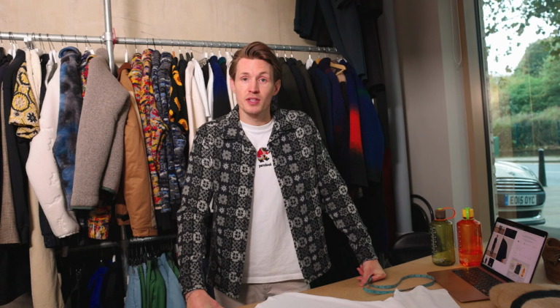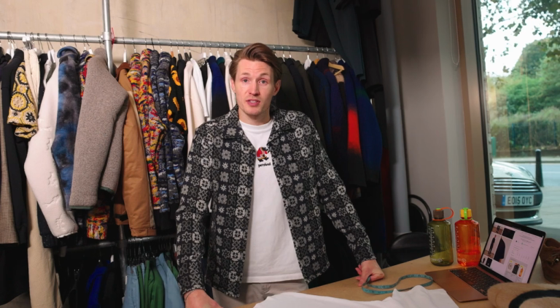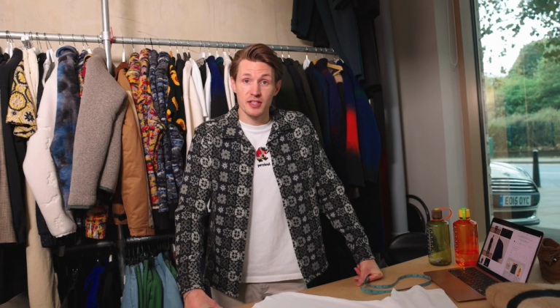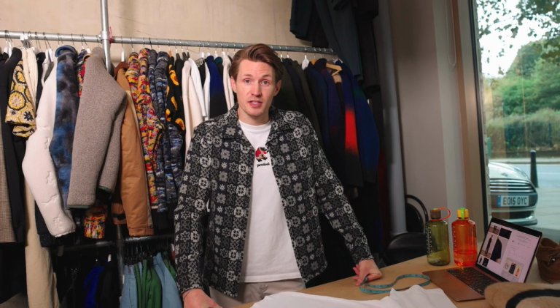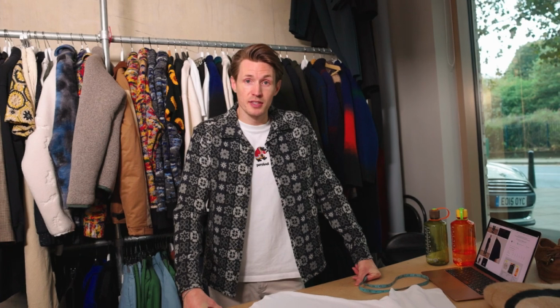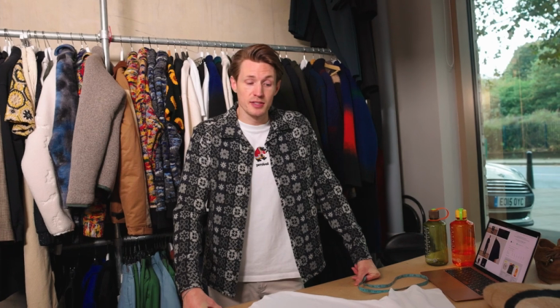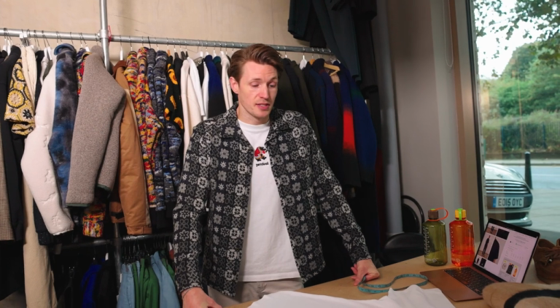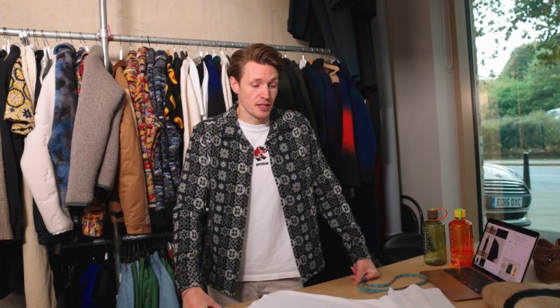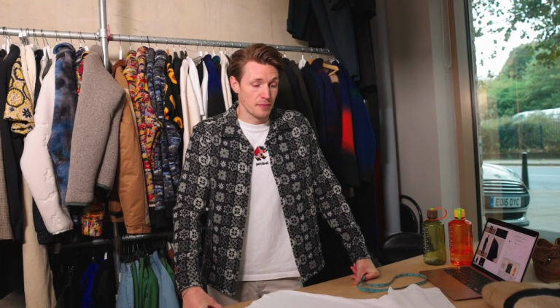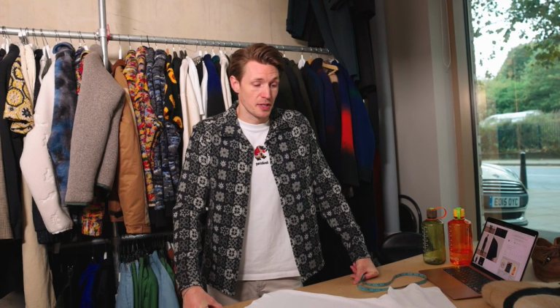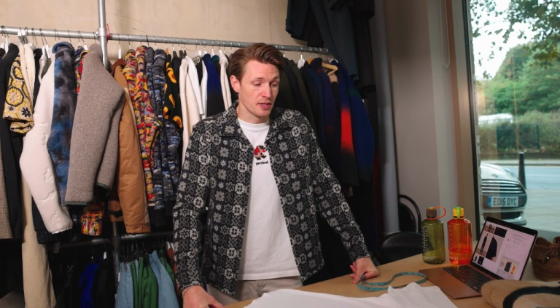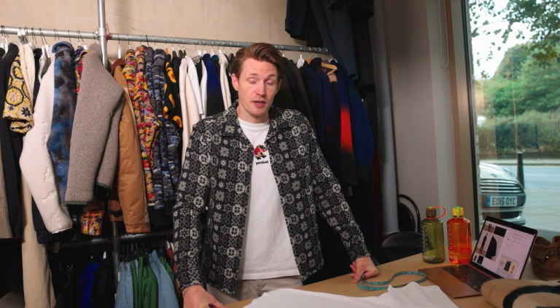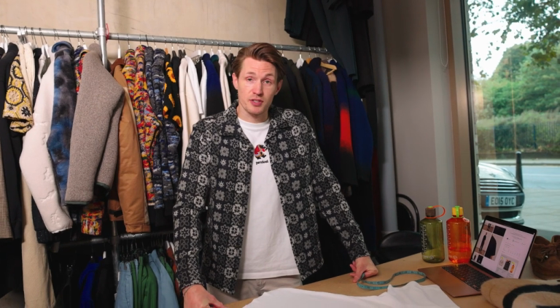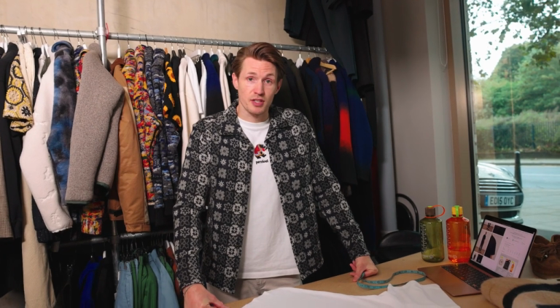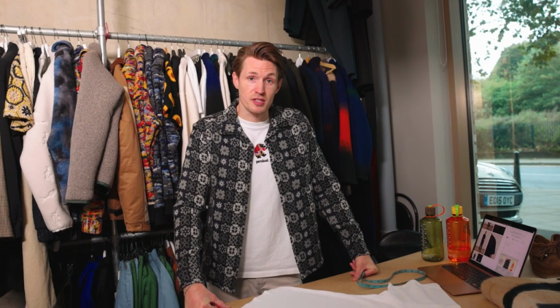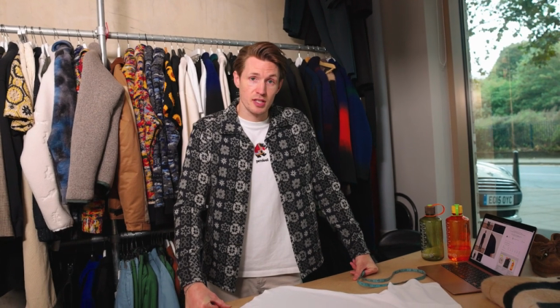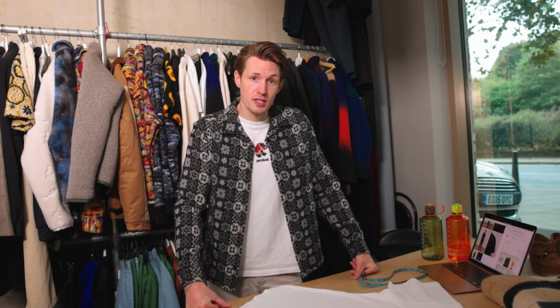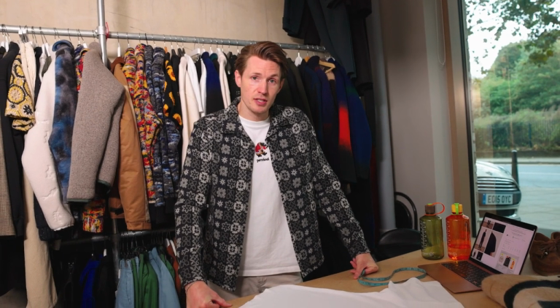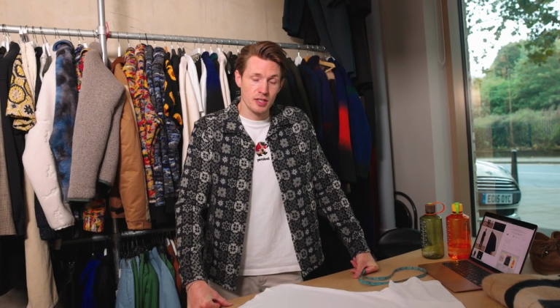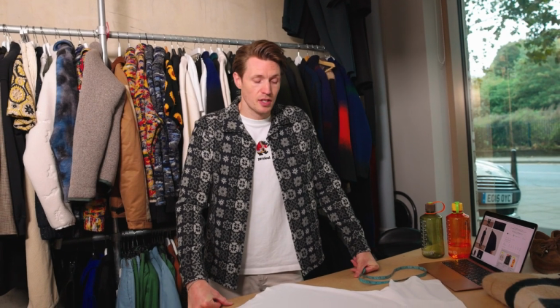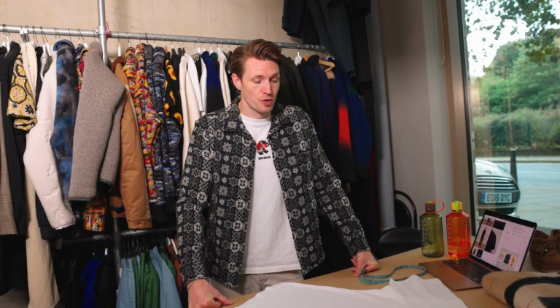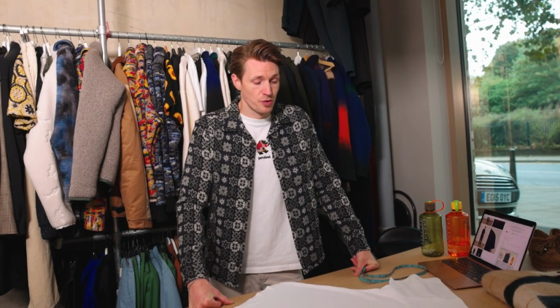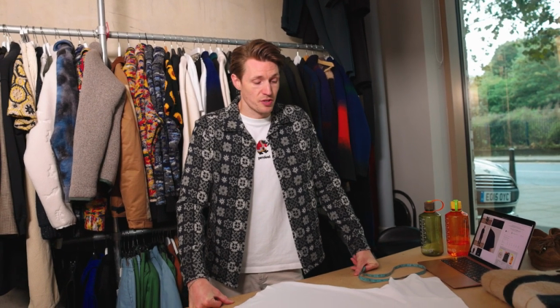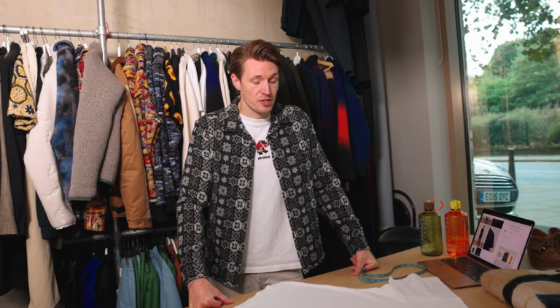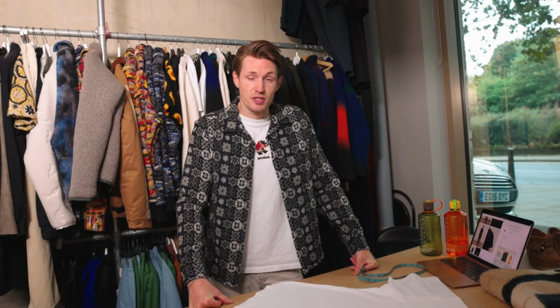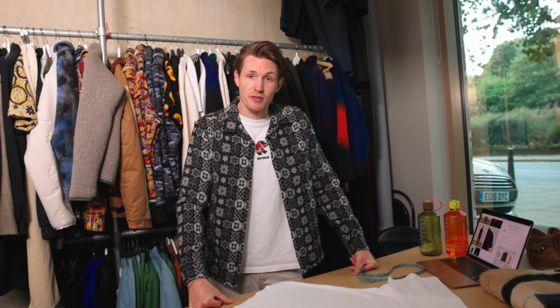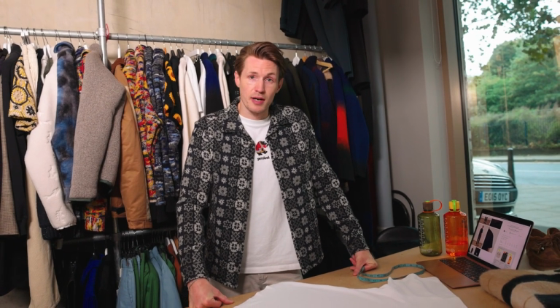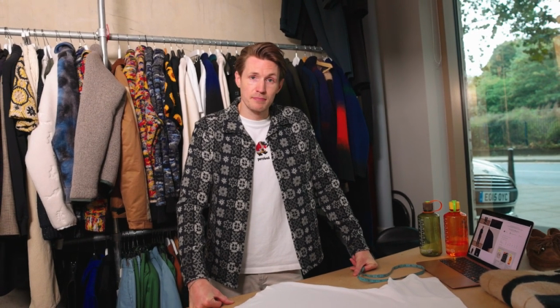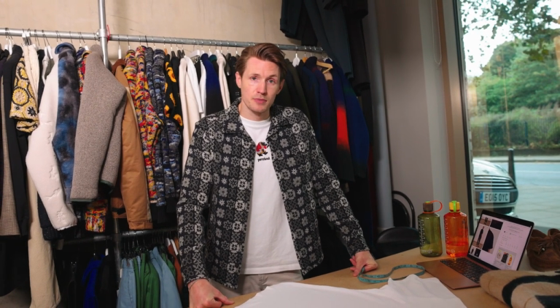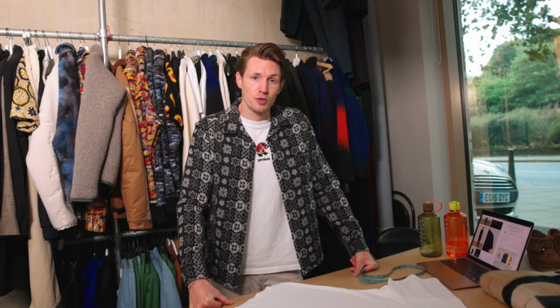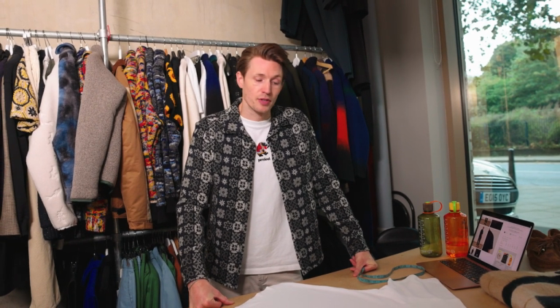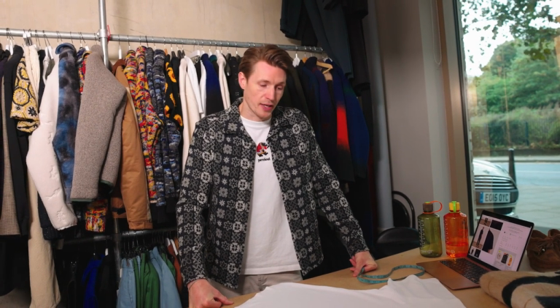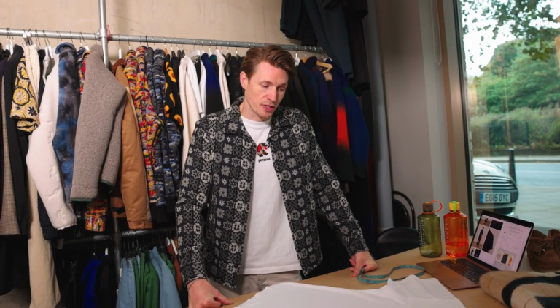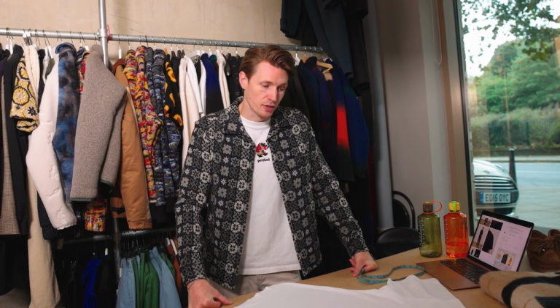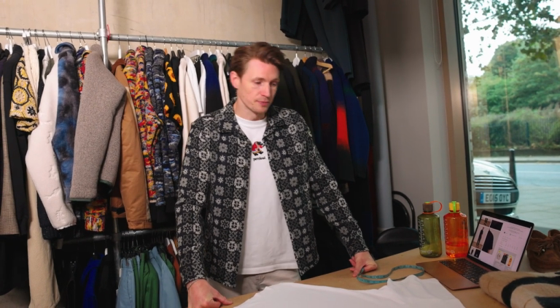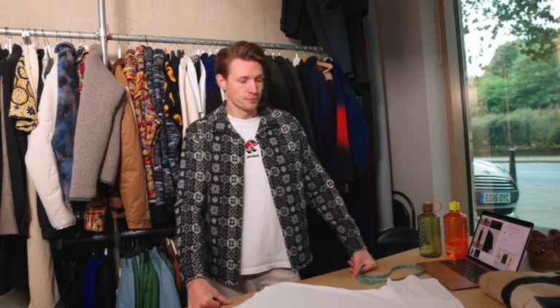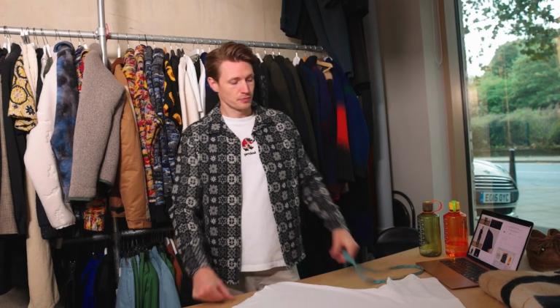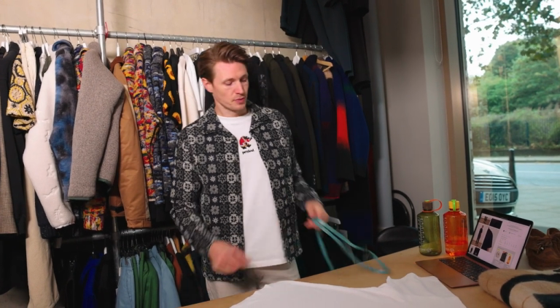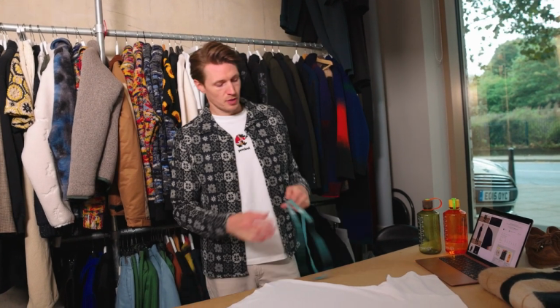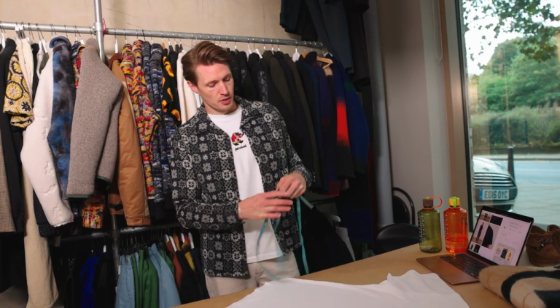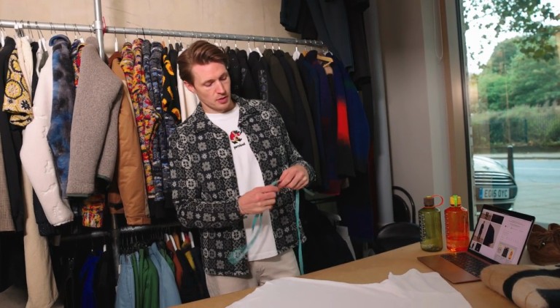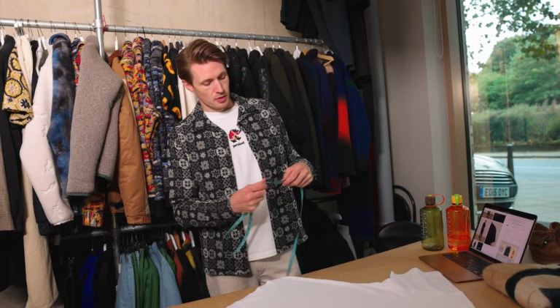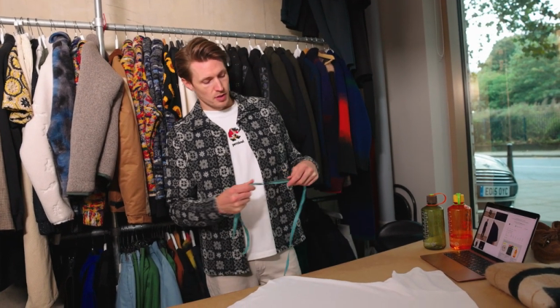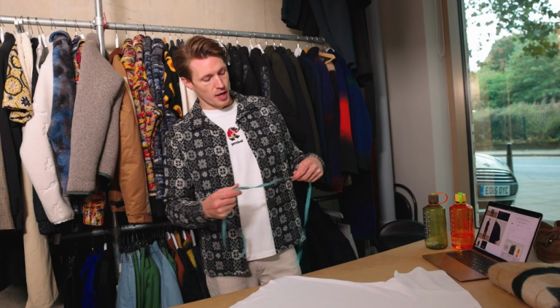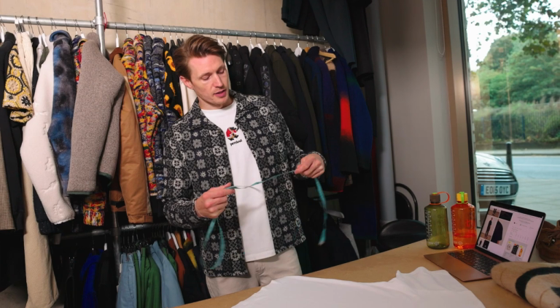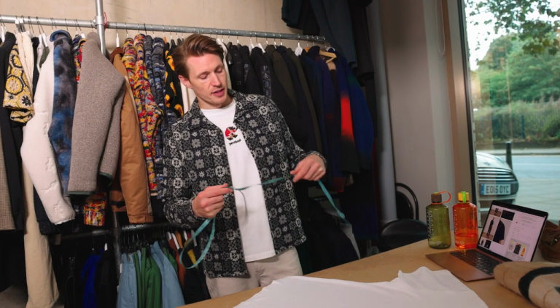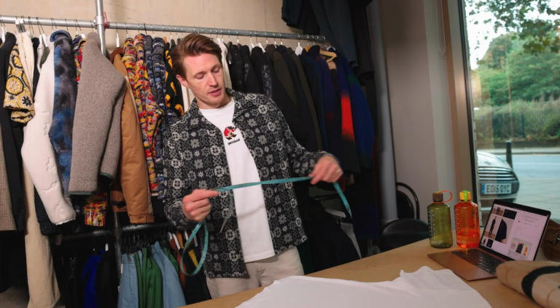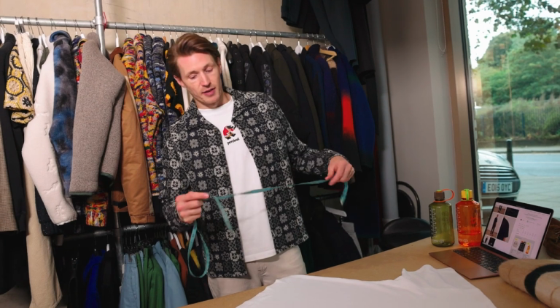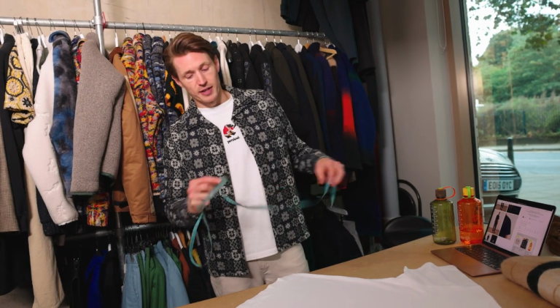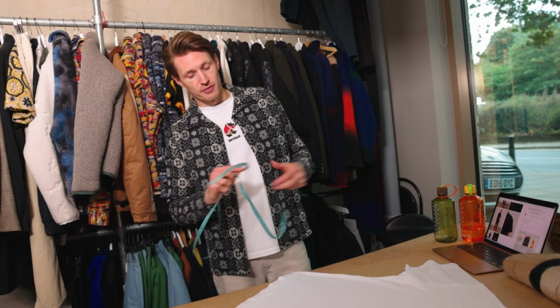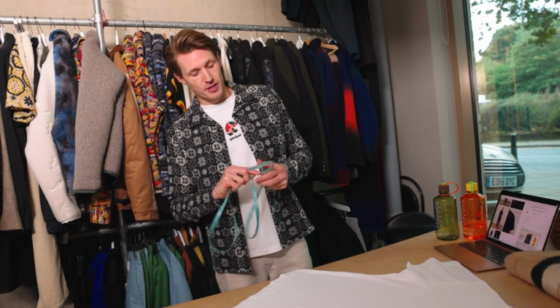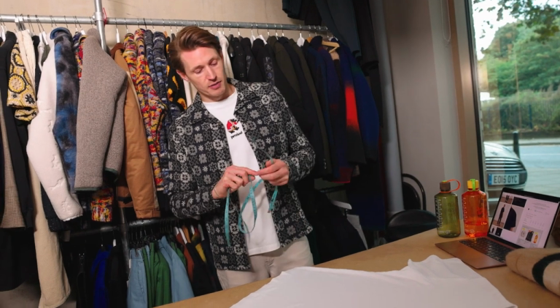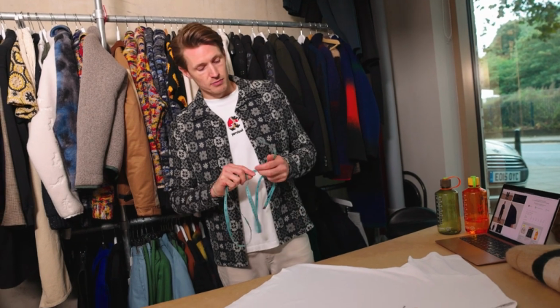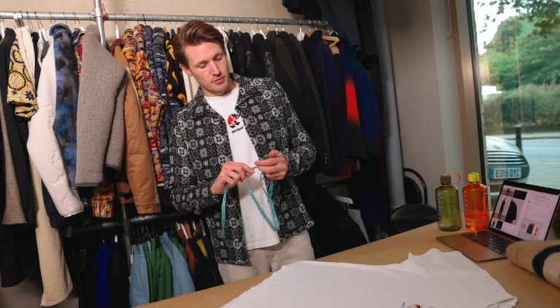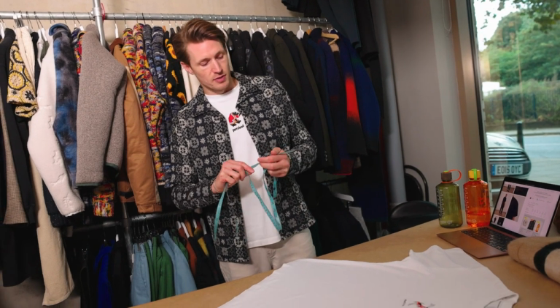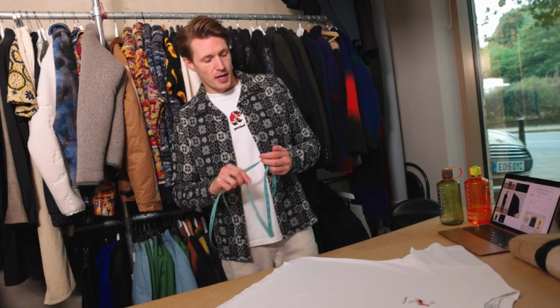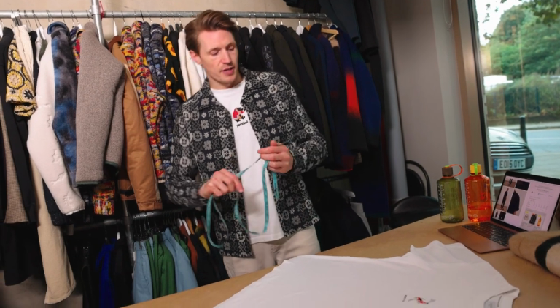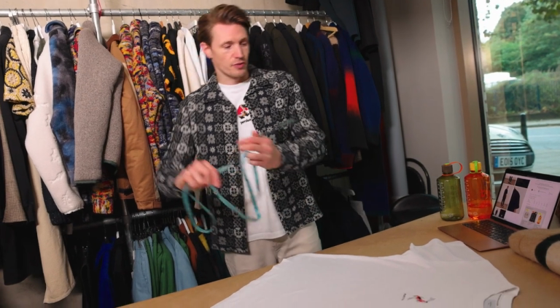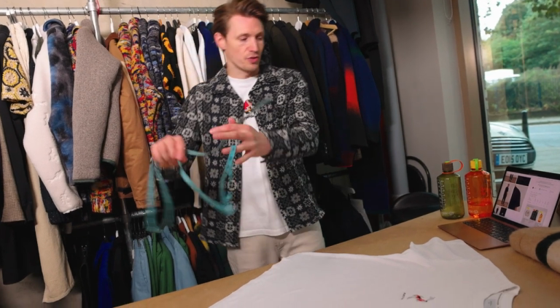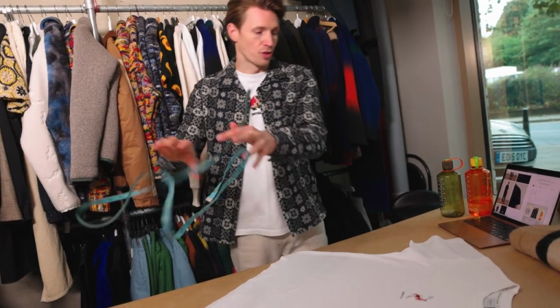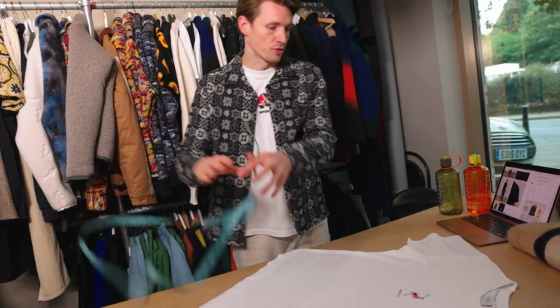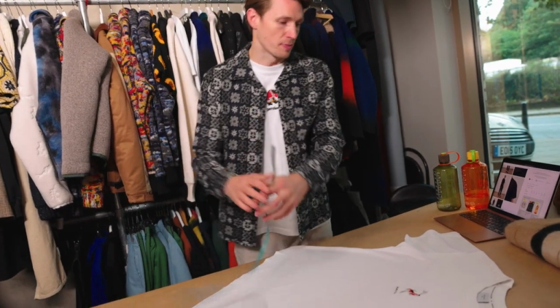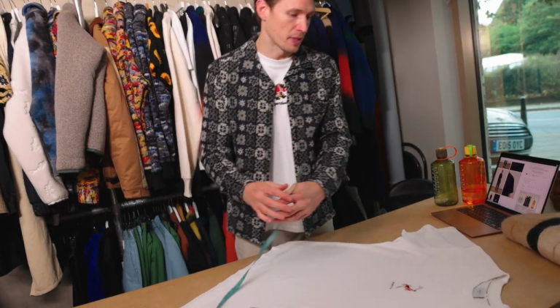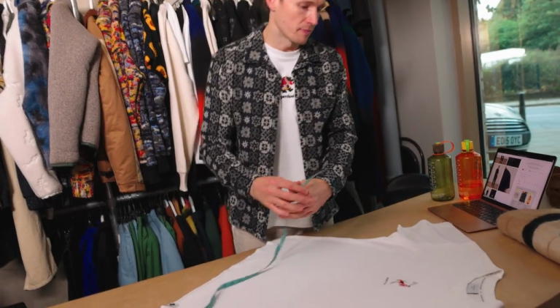Size guide — this time the oversized tee, 260 gram organic cotton. Unlike the regular fit, it hangs off the shoulders a bit.